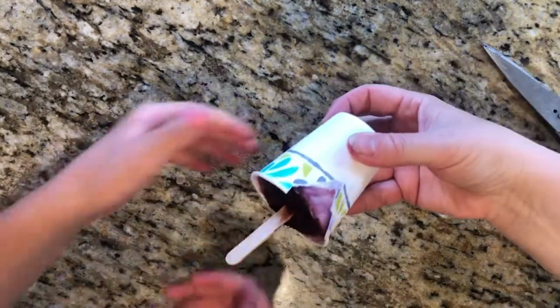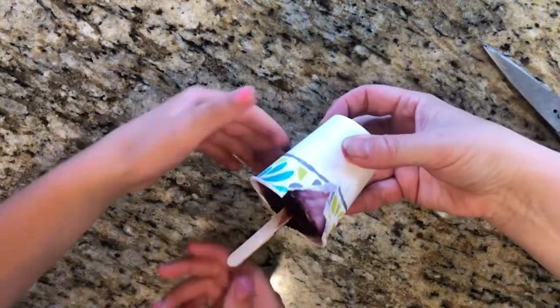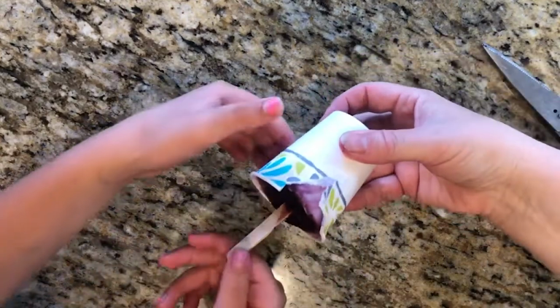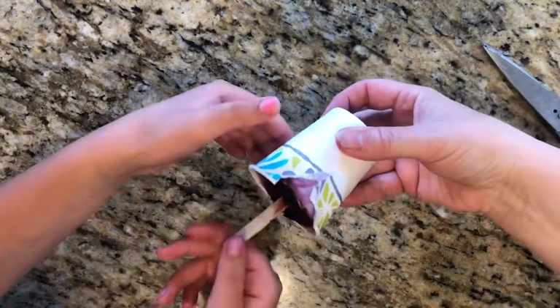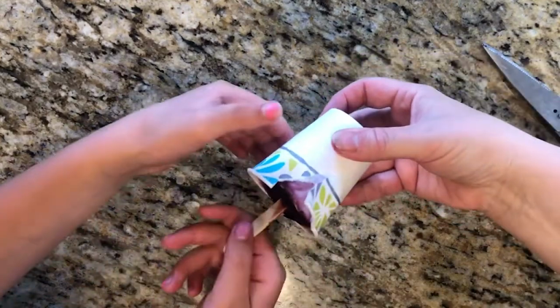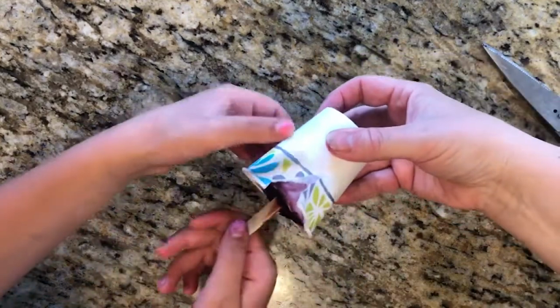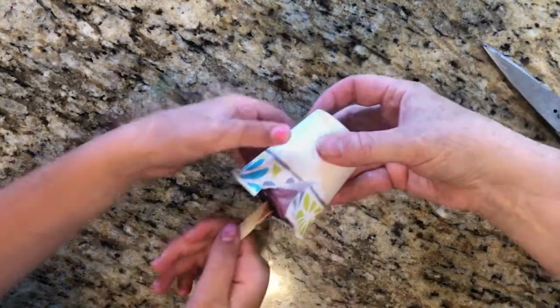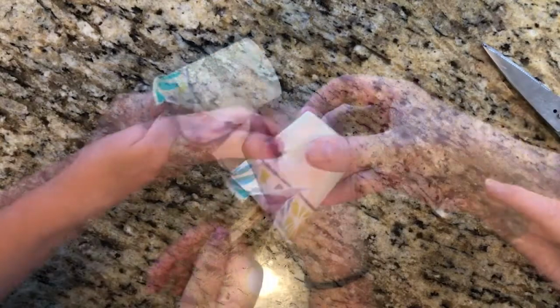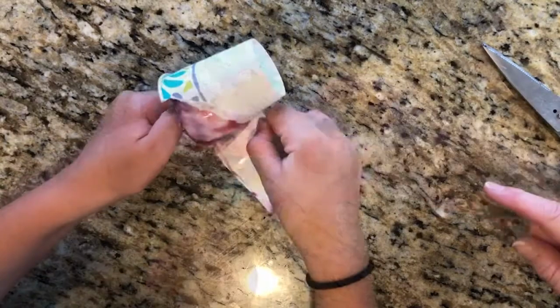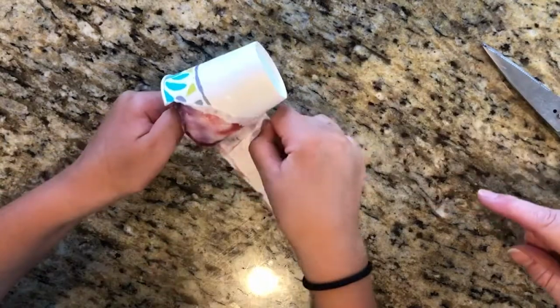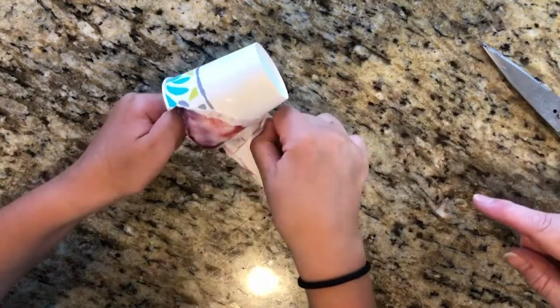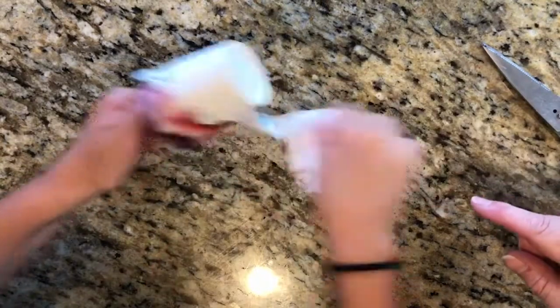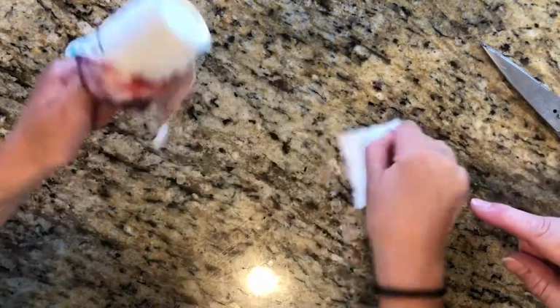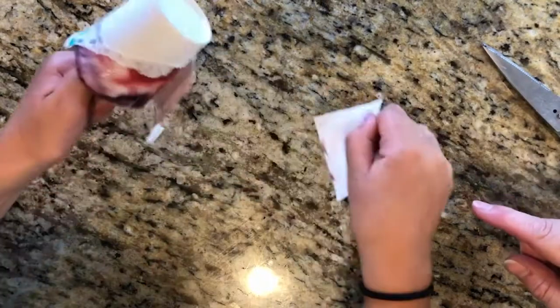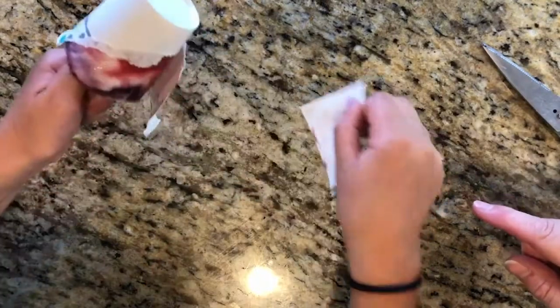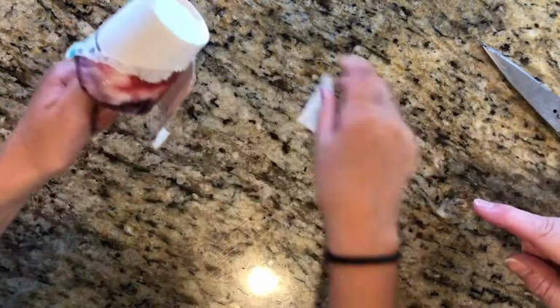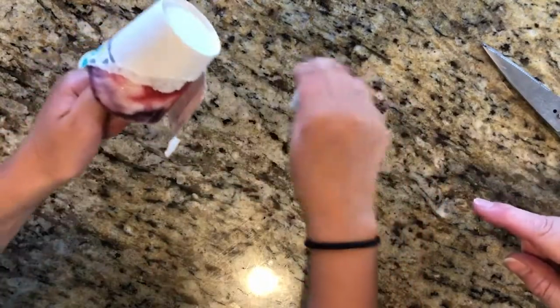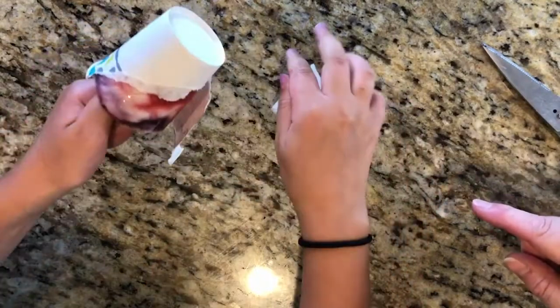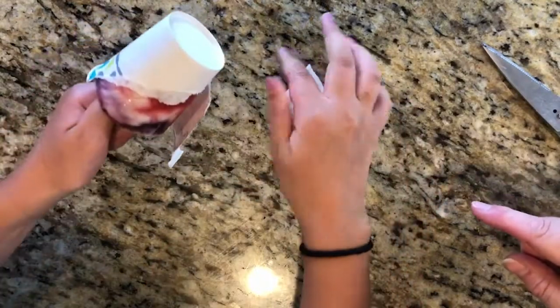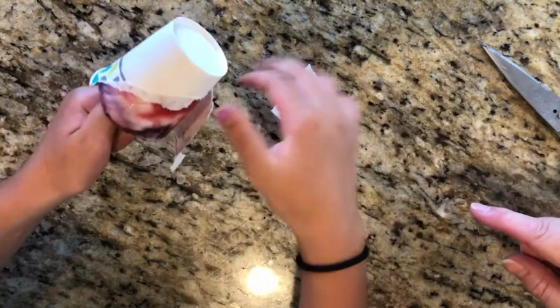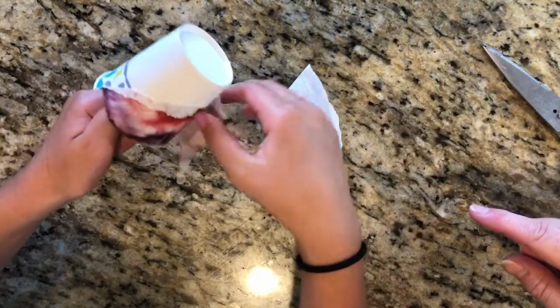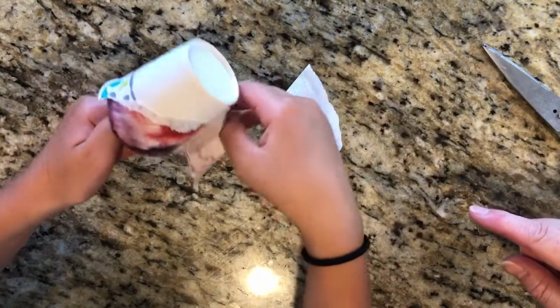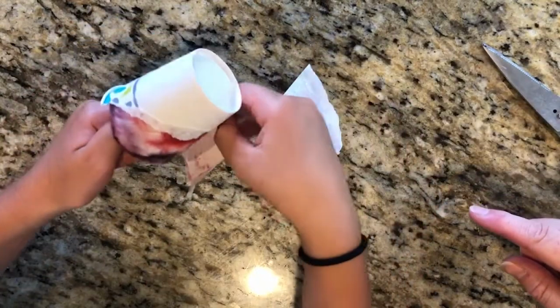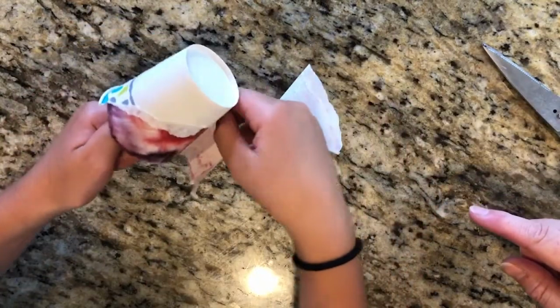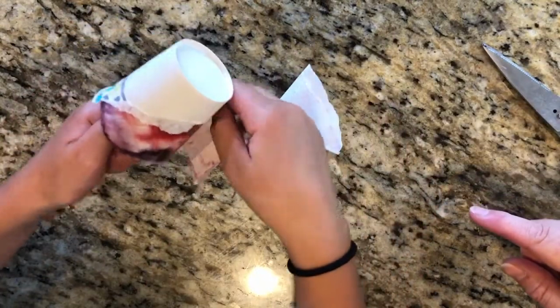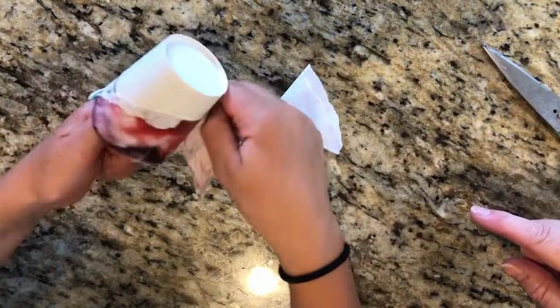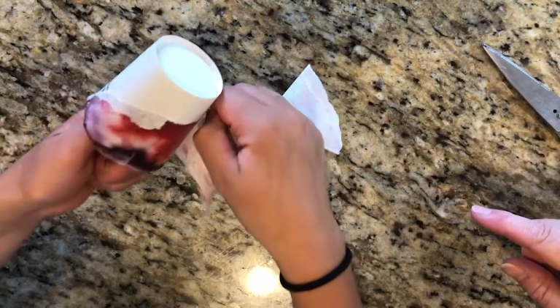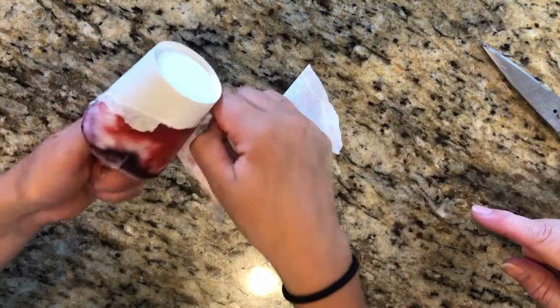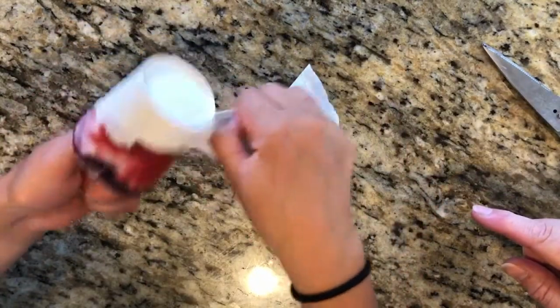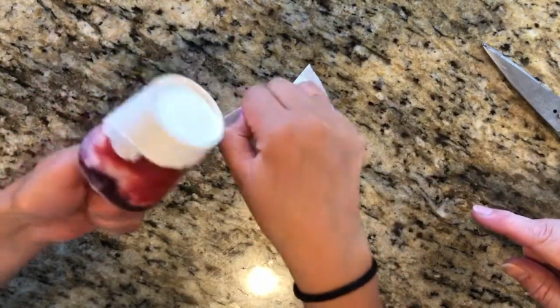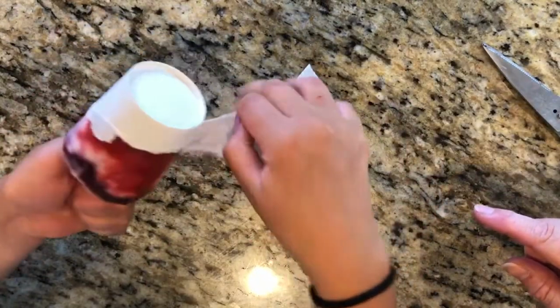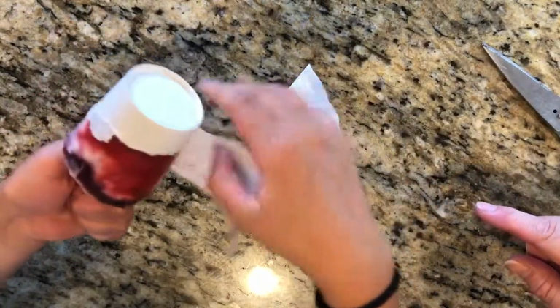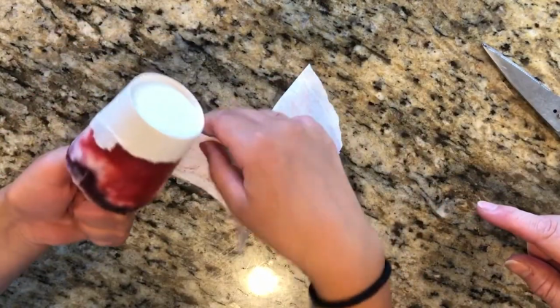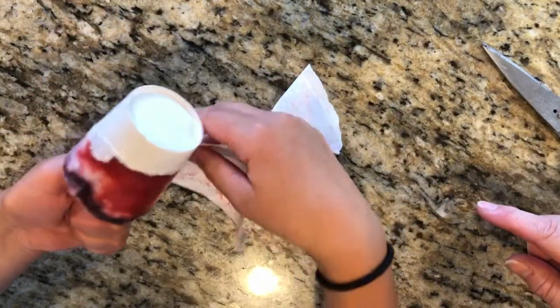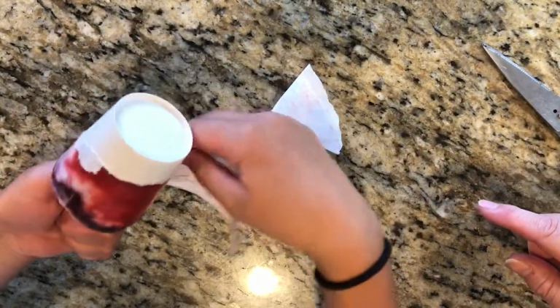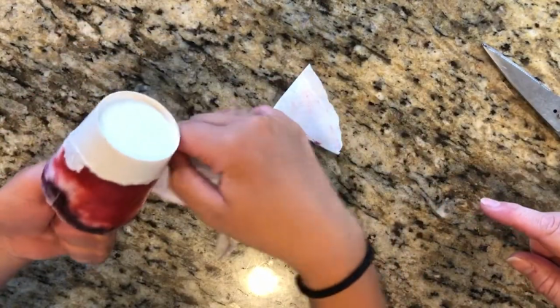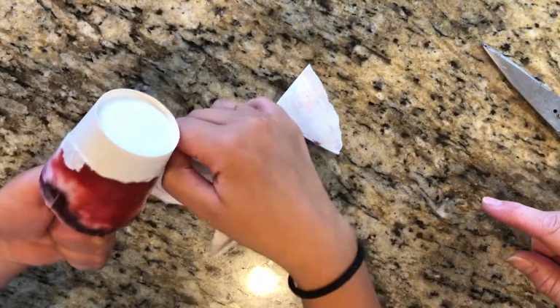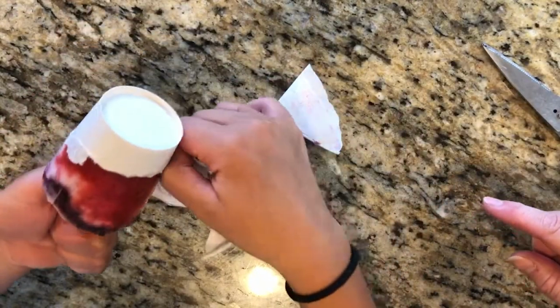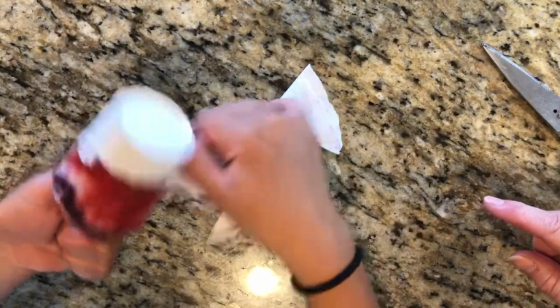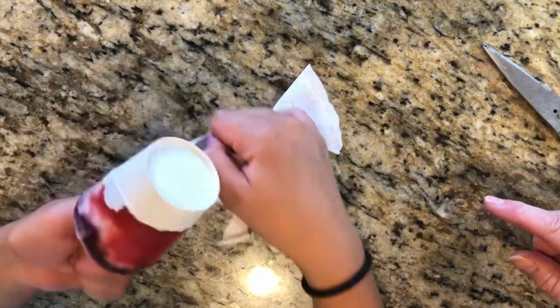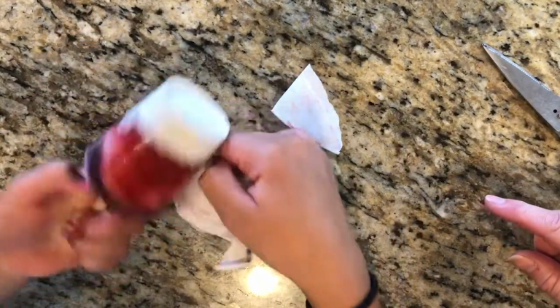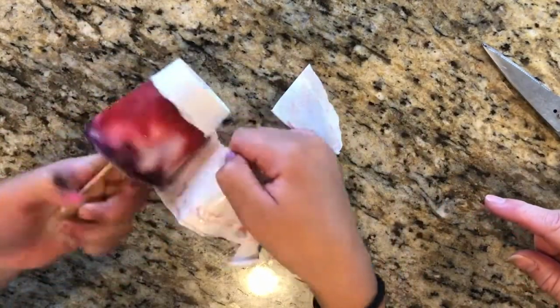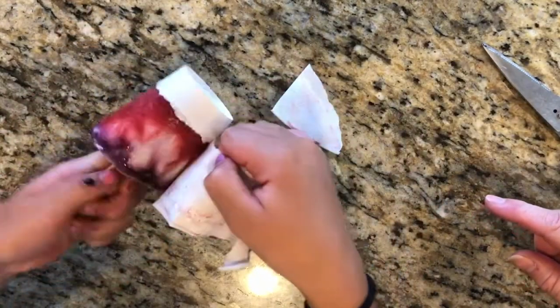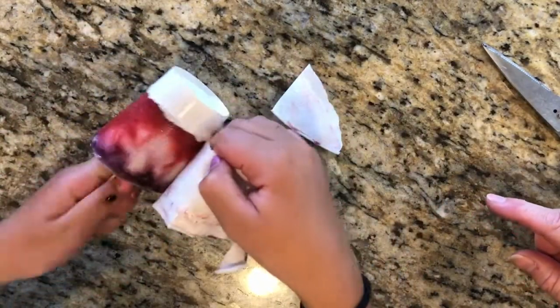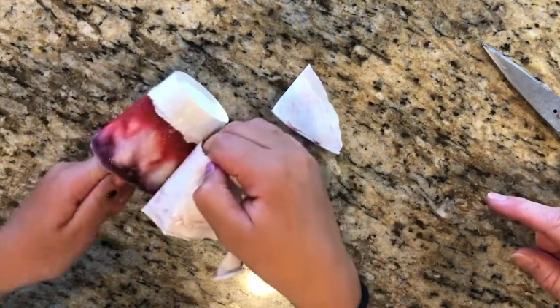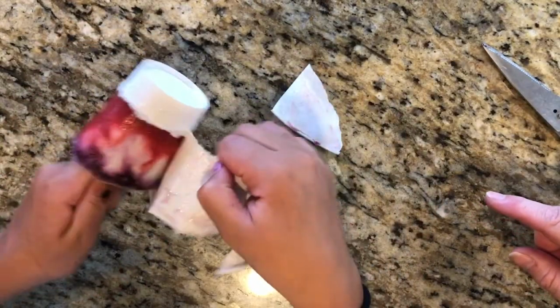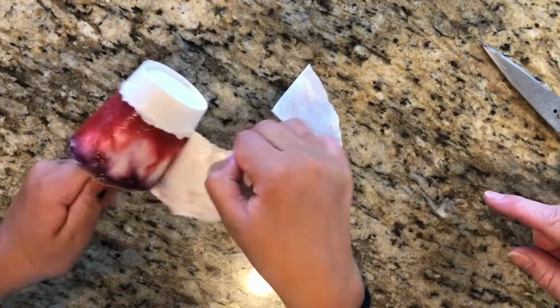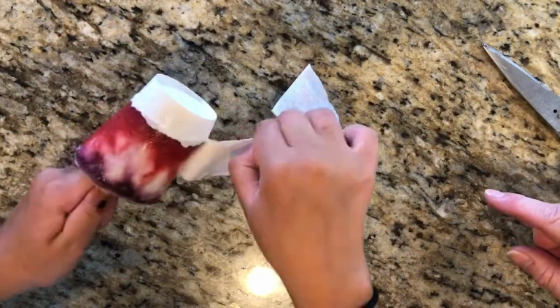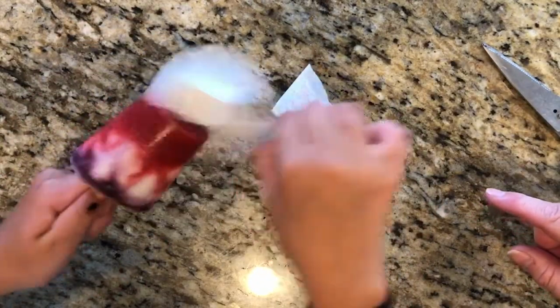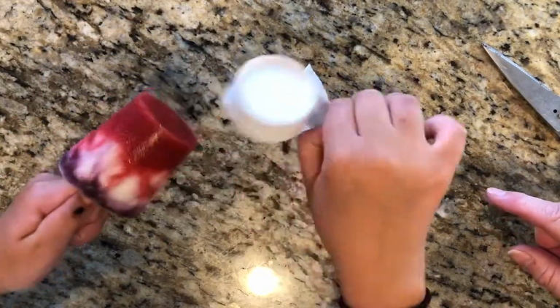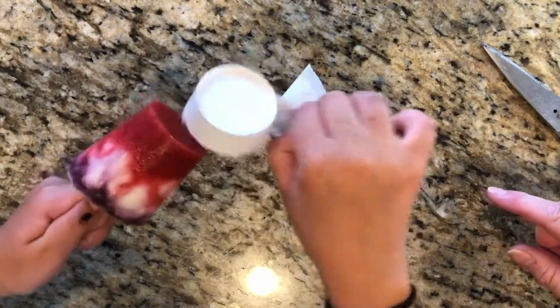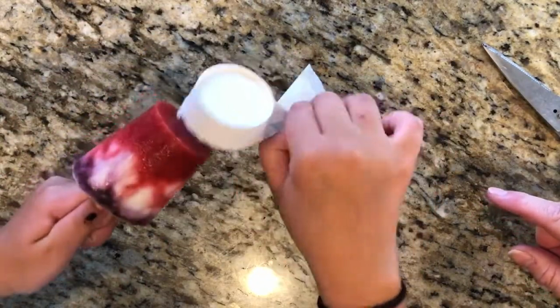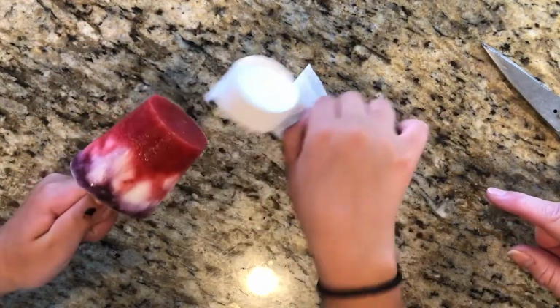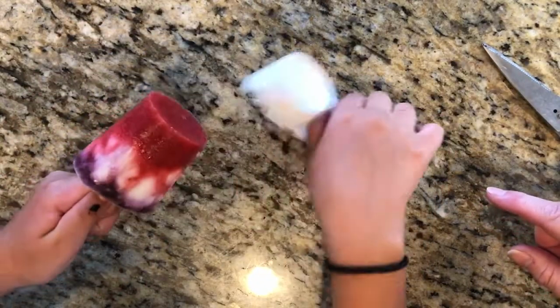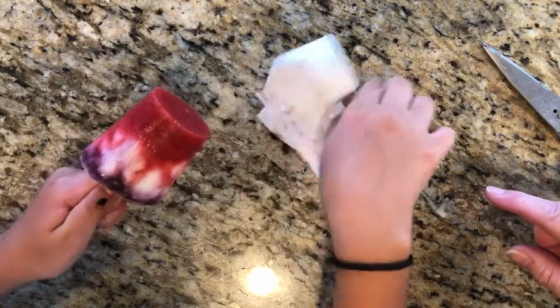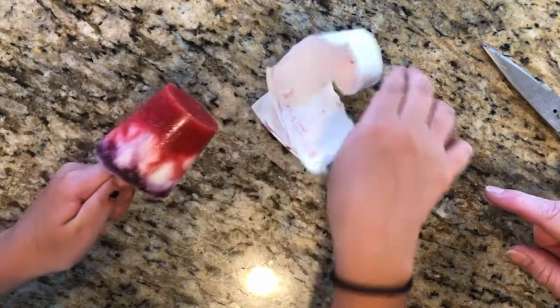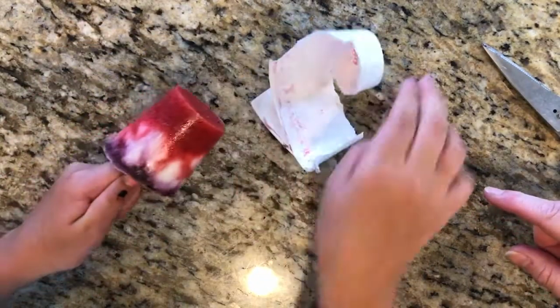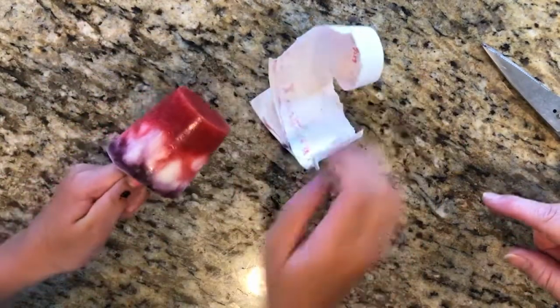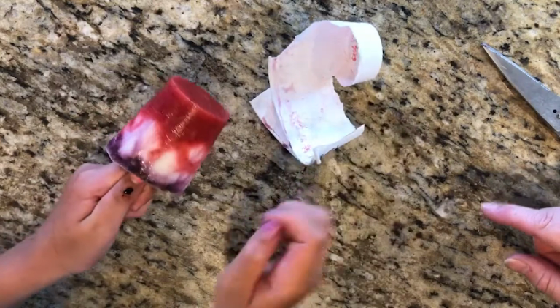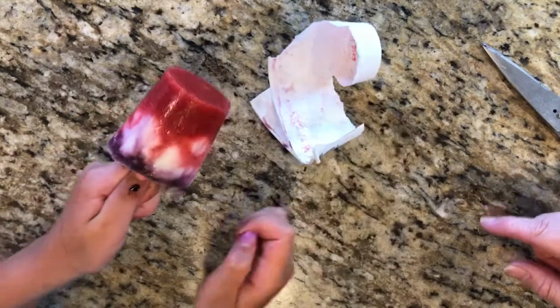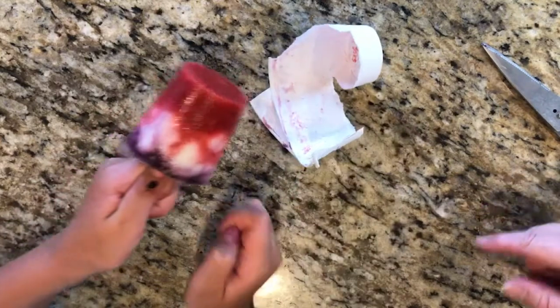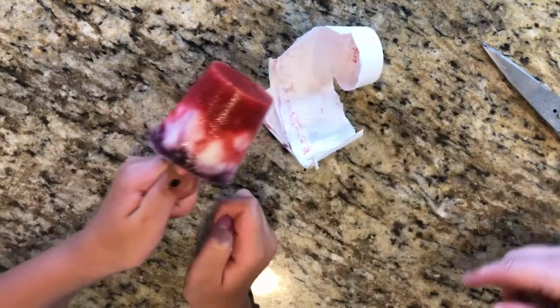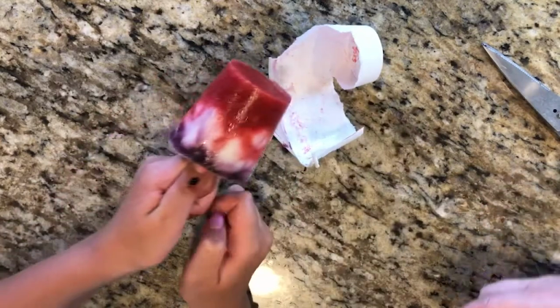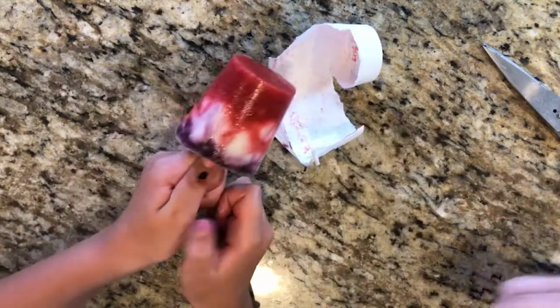Once they are ready, simply clip the edge of the cup with clean scissors and peel back the paper cup.